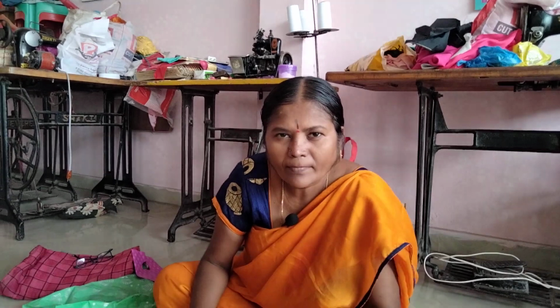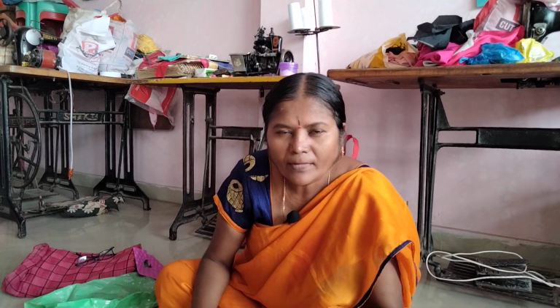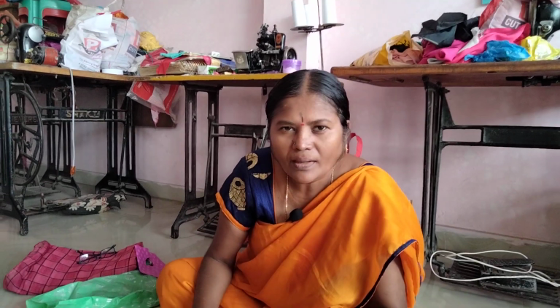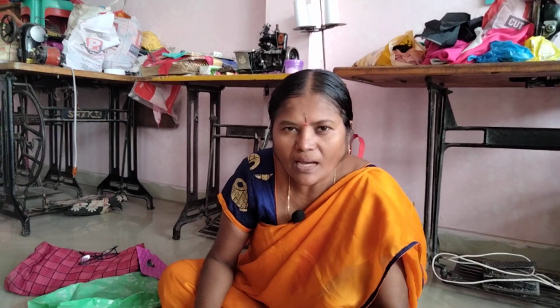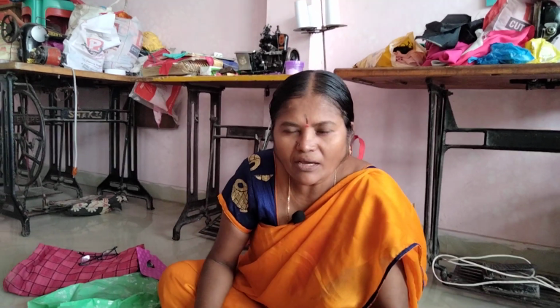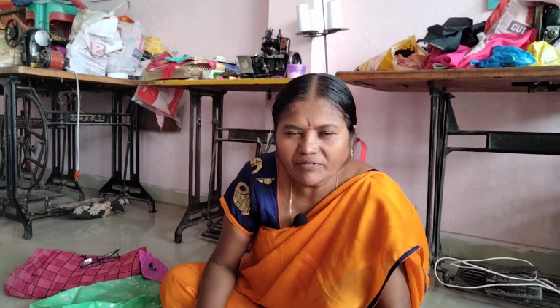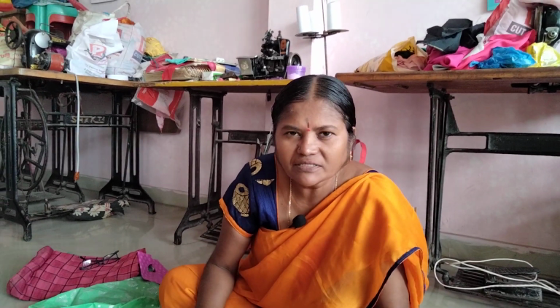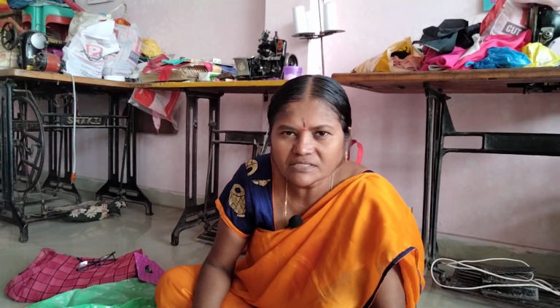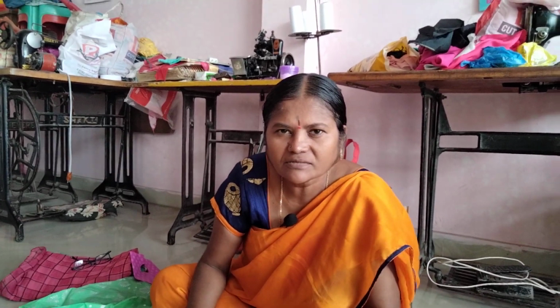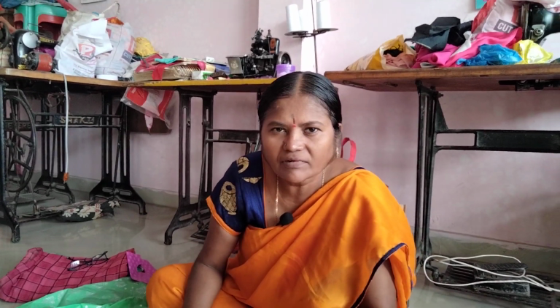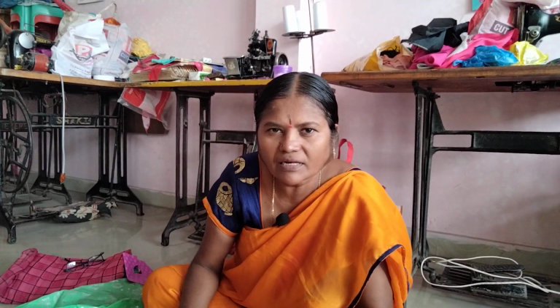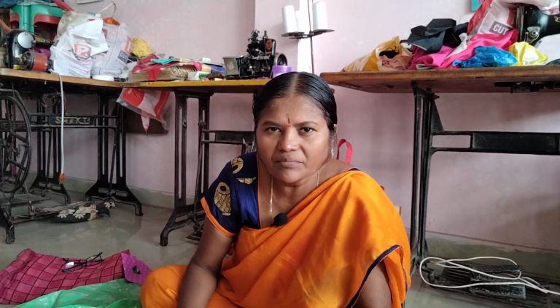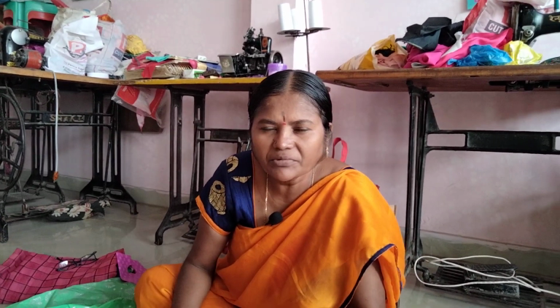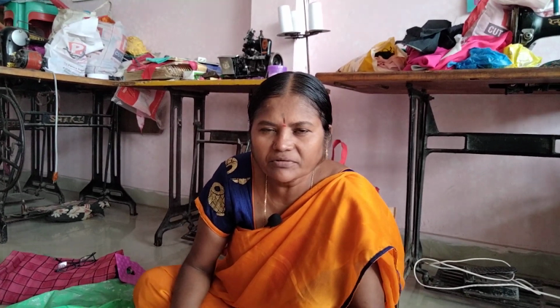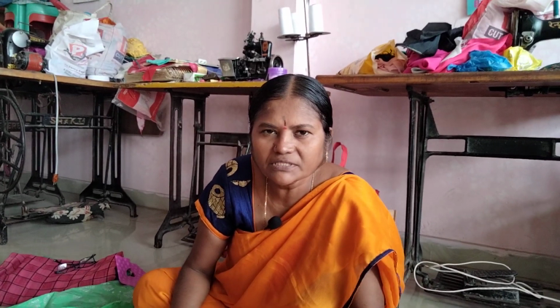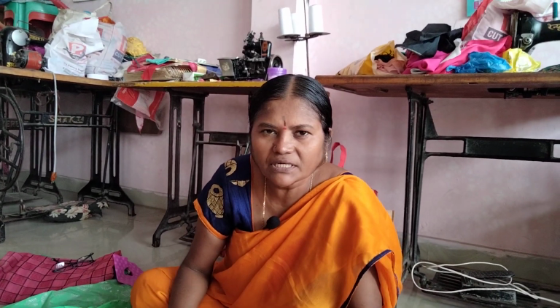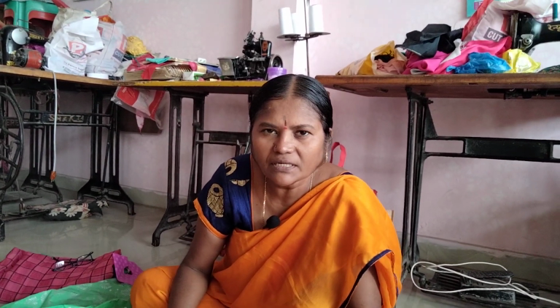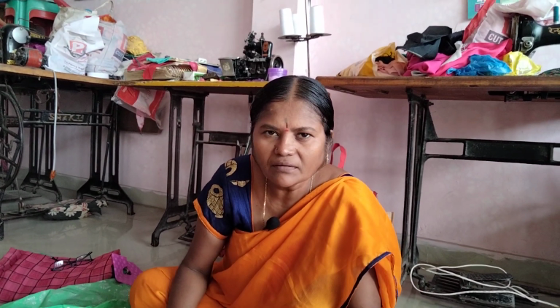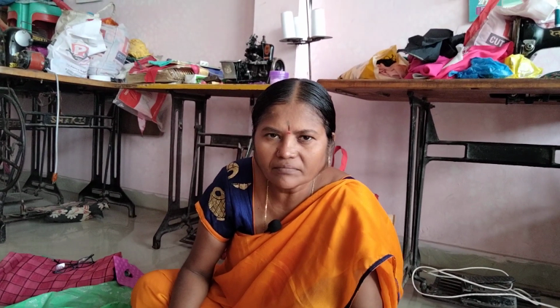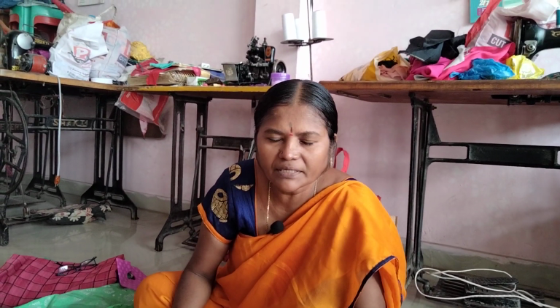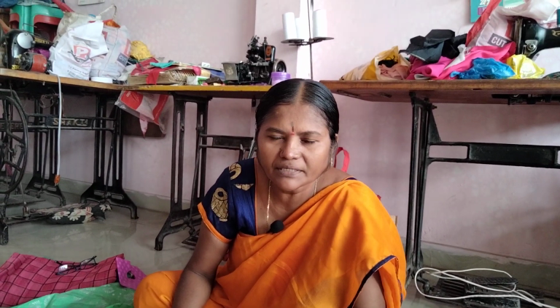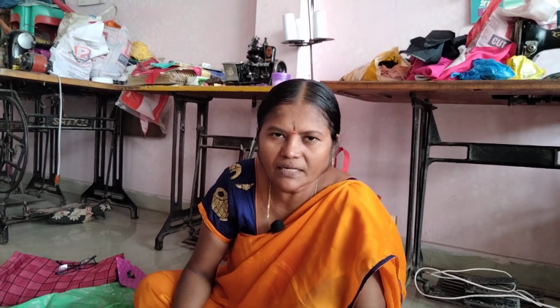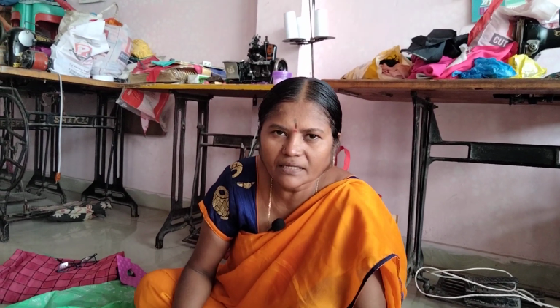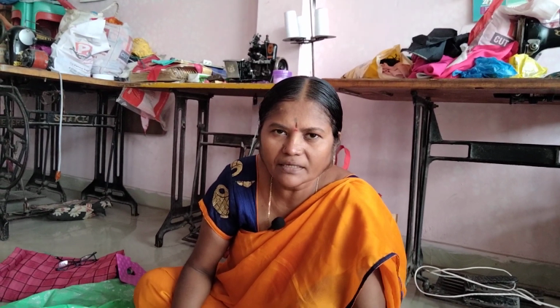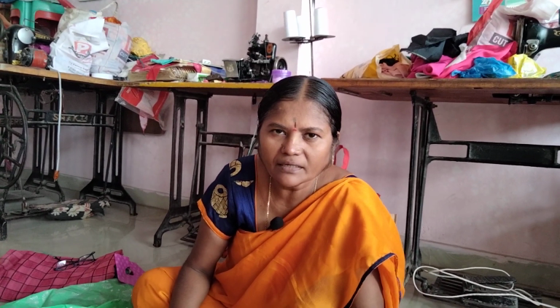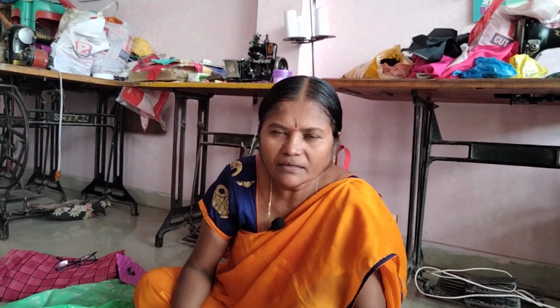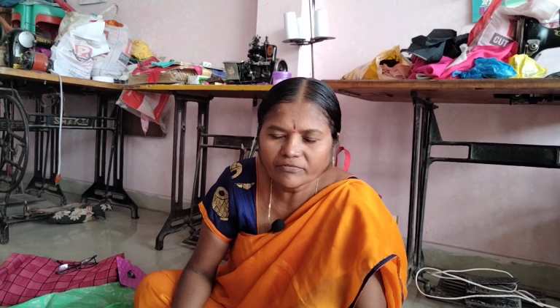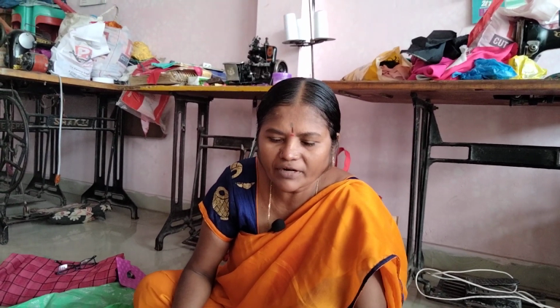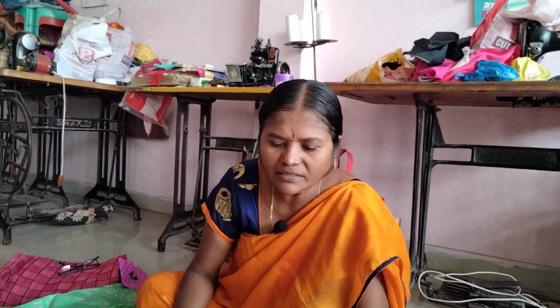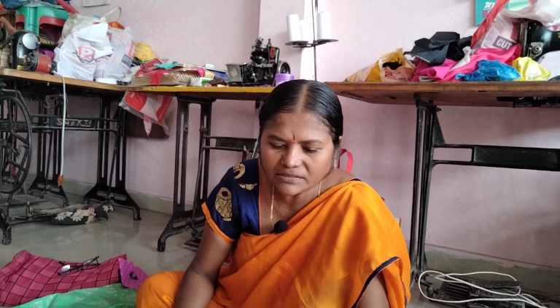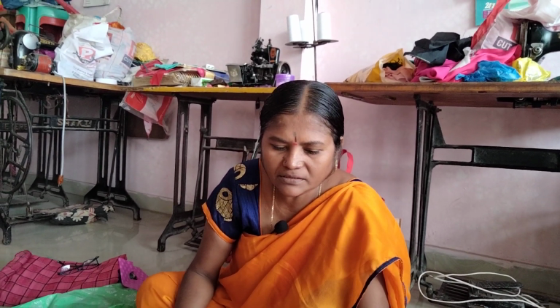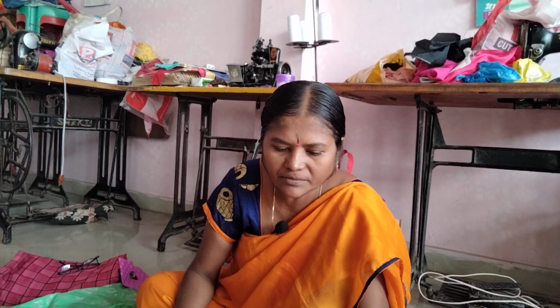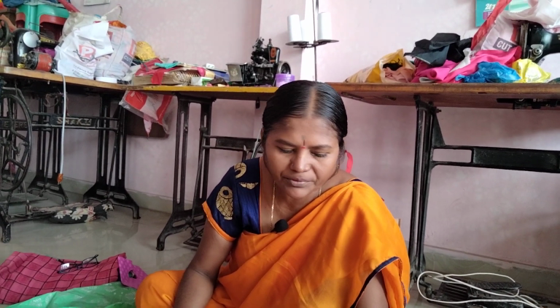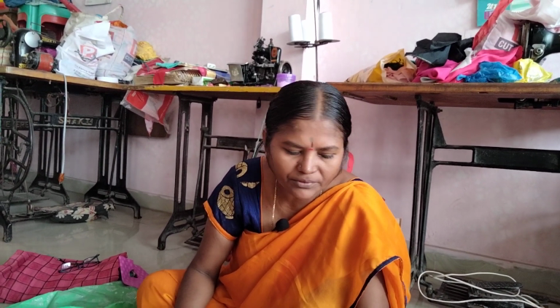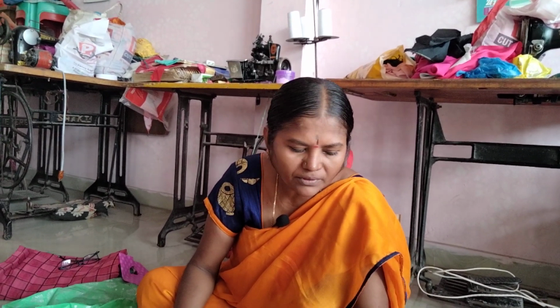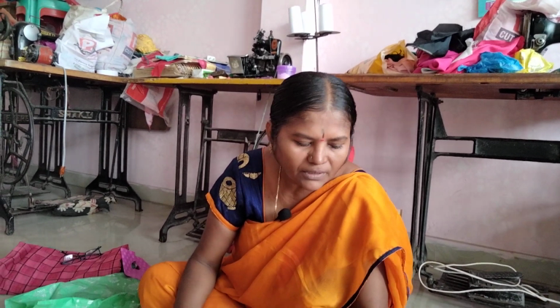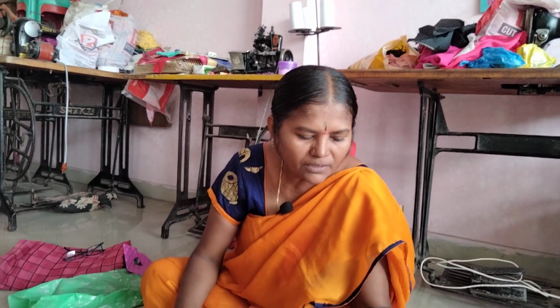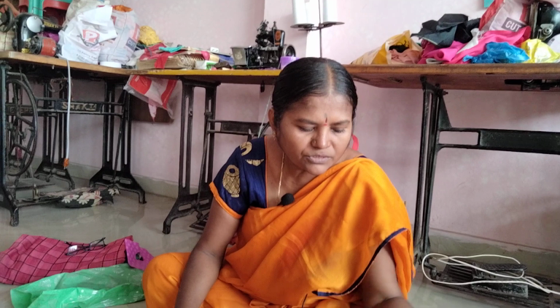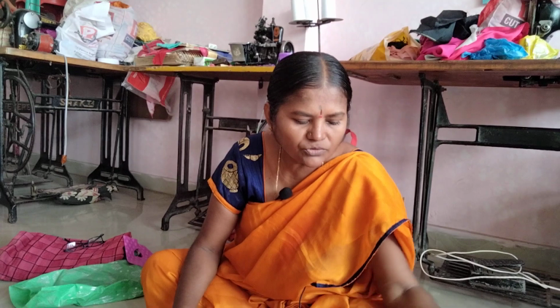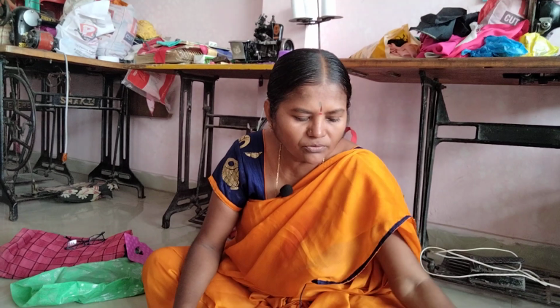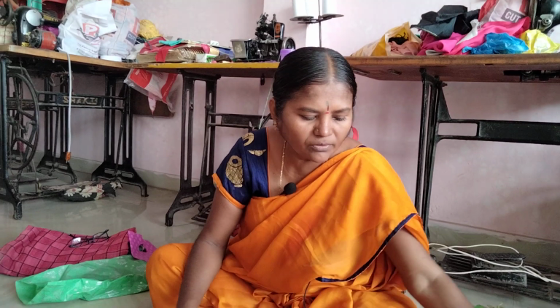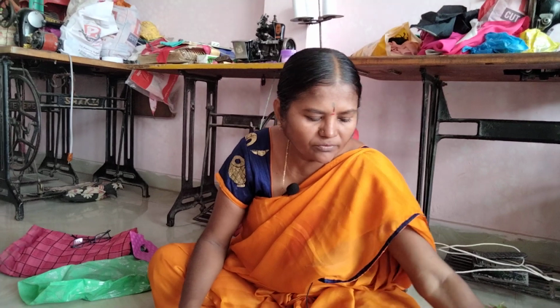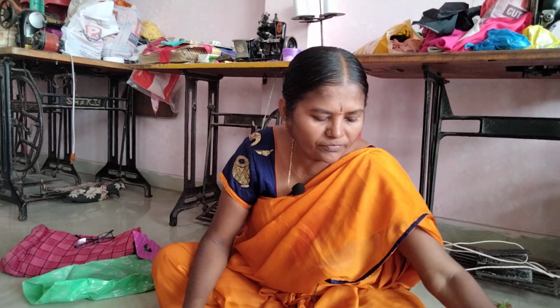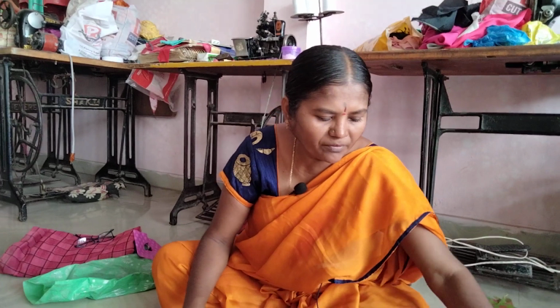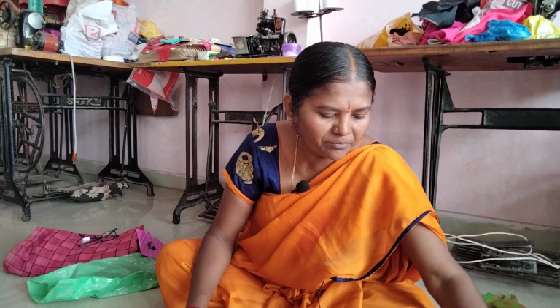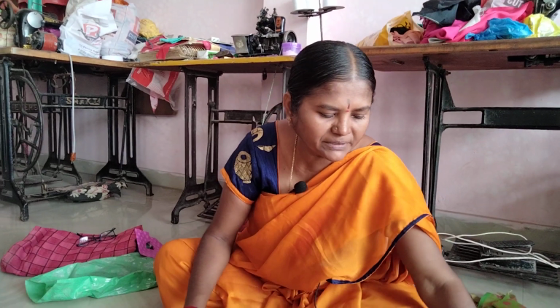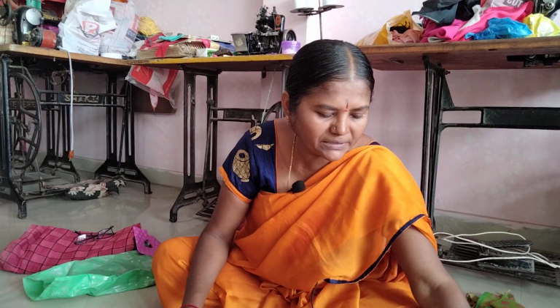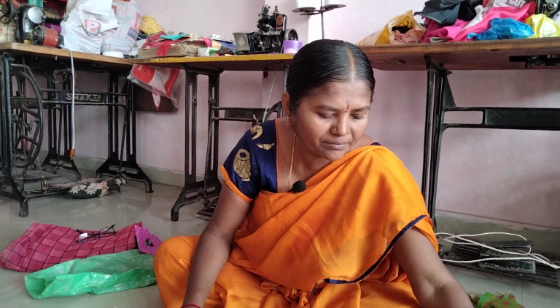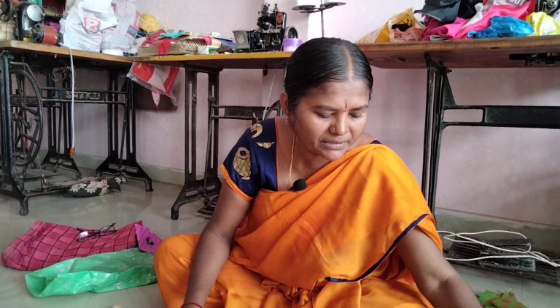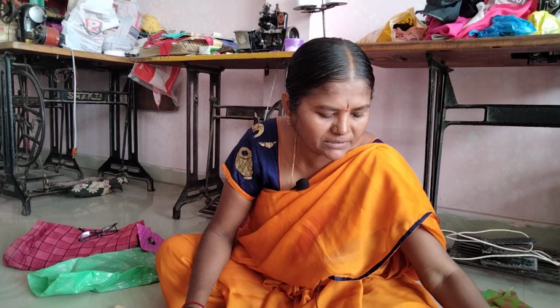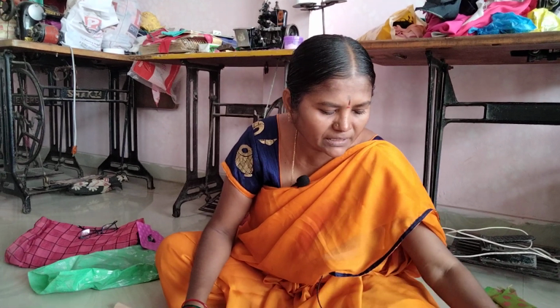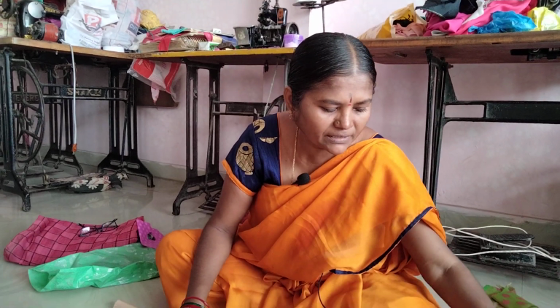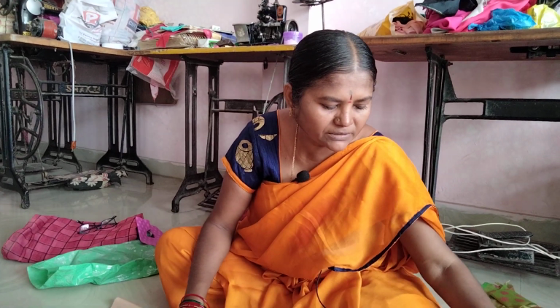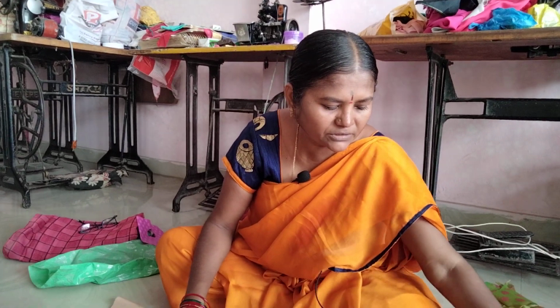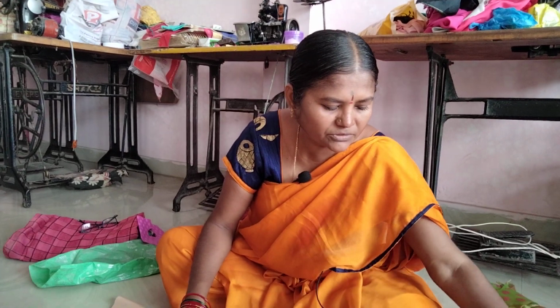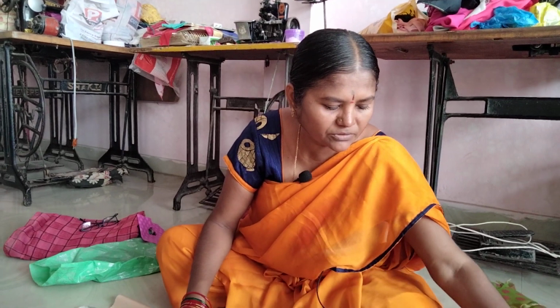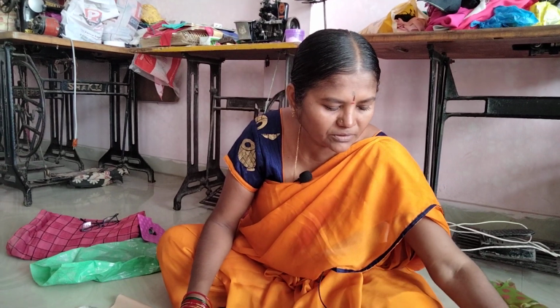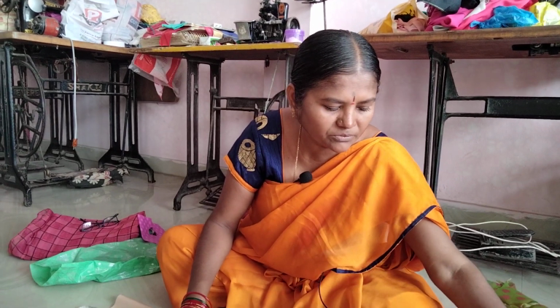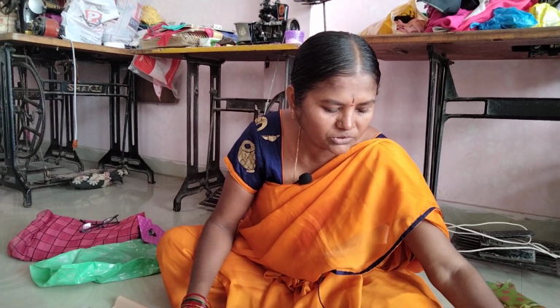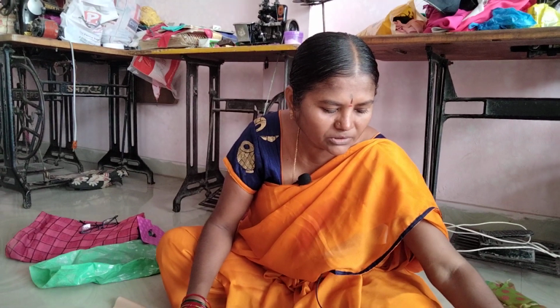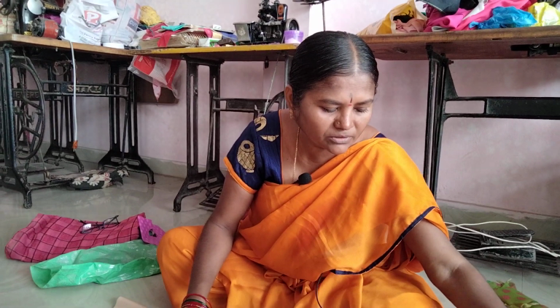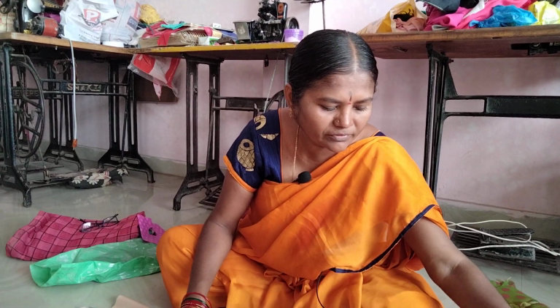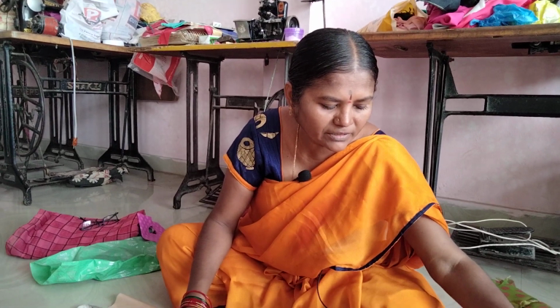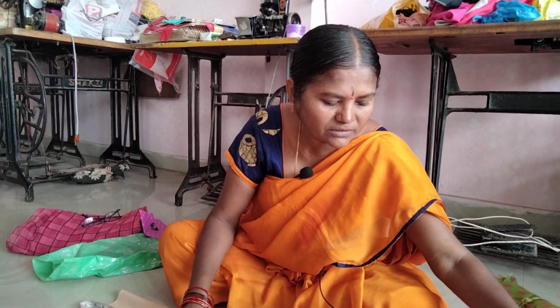Hi friends, welcome to our channel Manita Learning. Friends, now school uniform Punjab brush cutting.